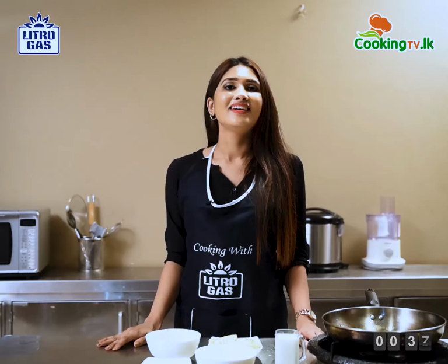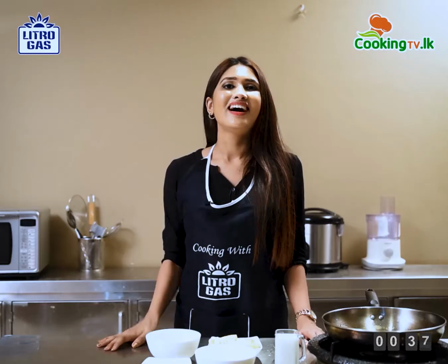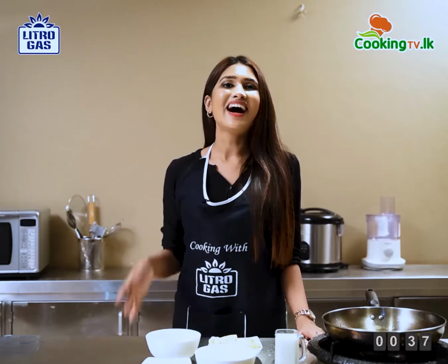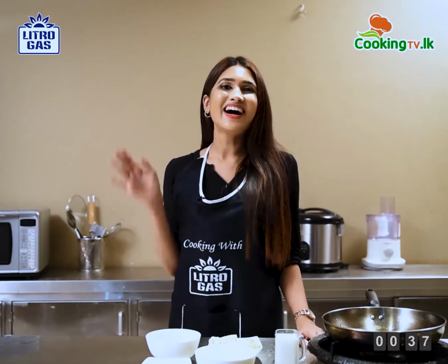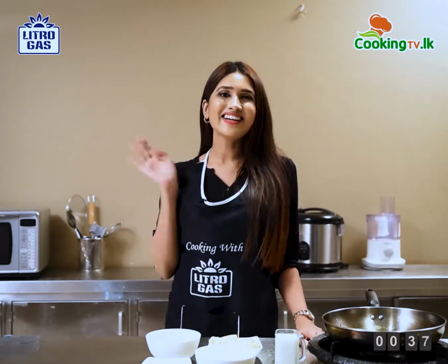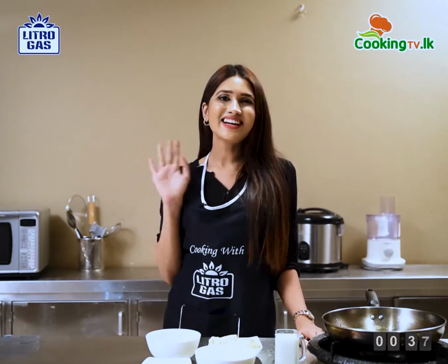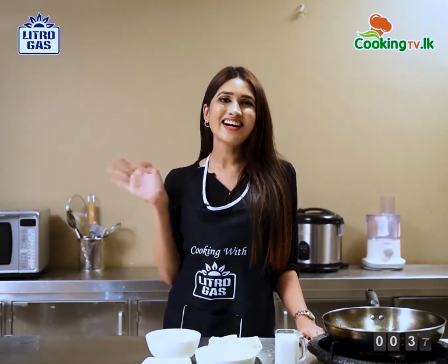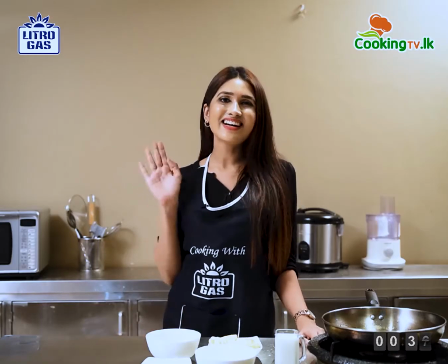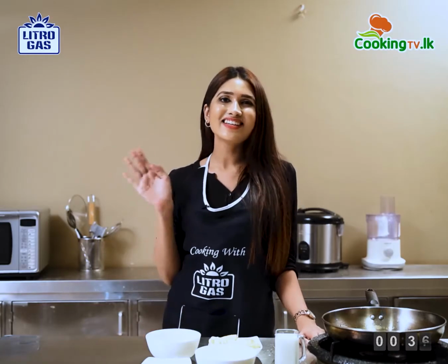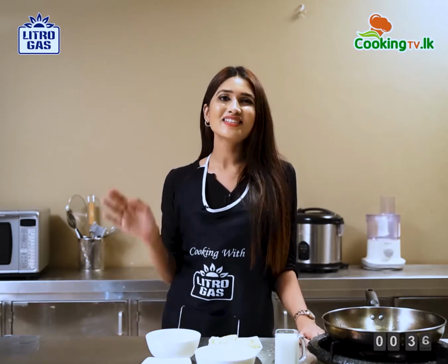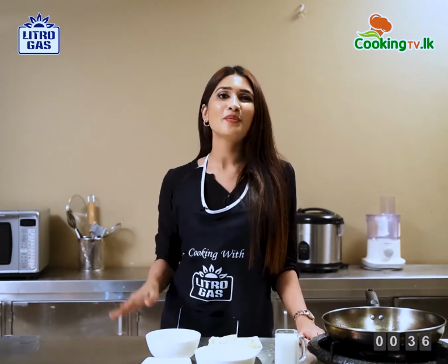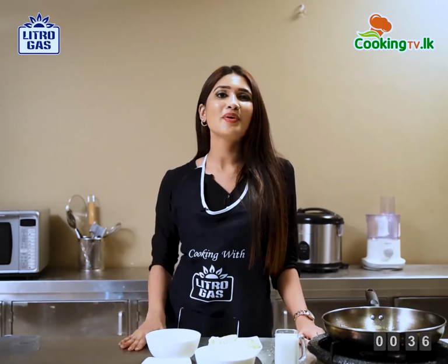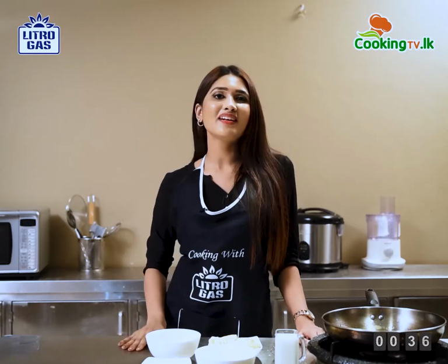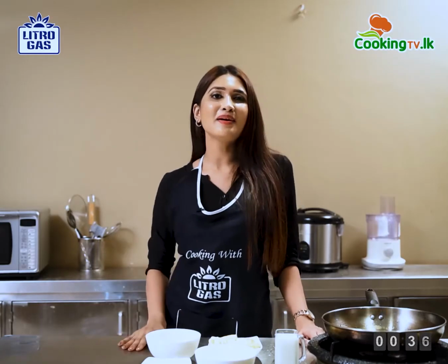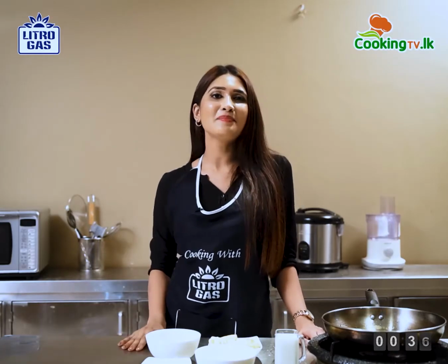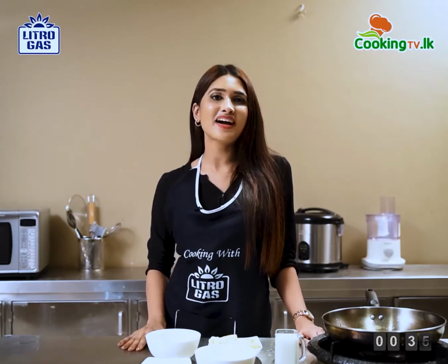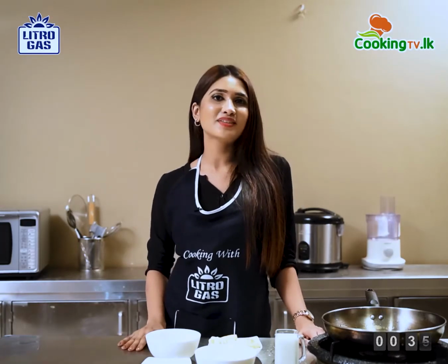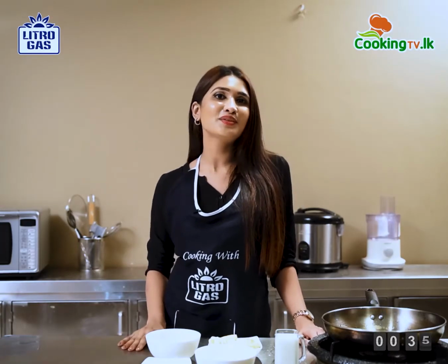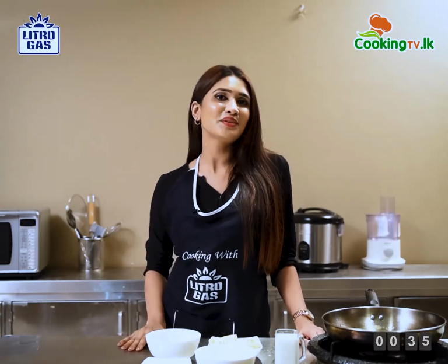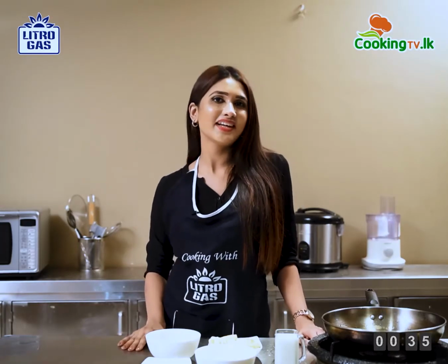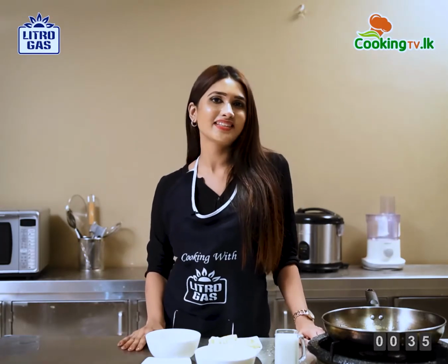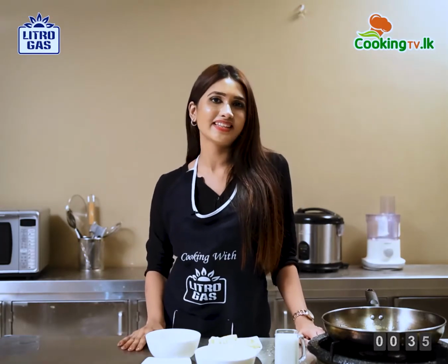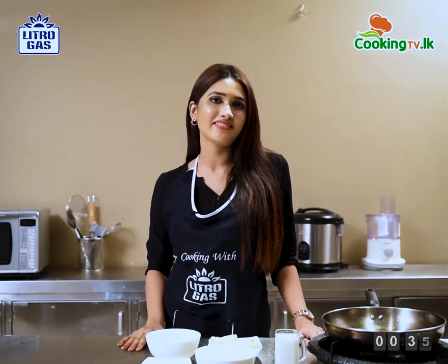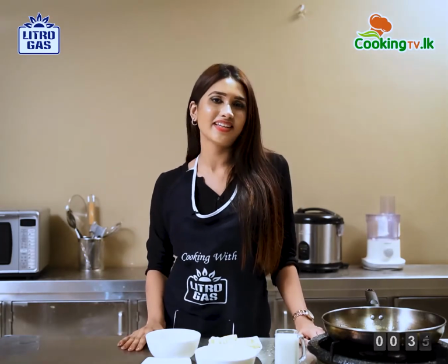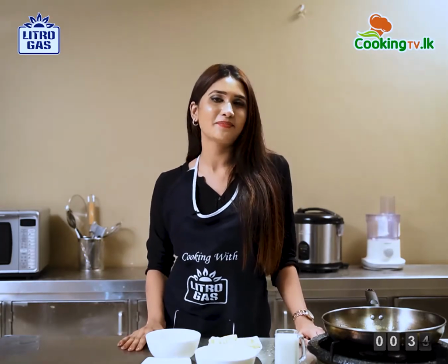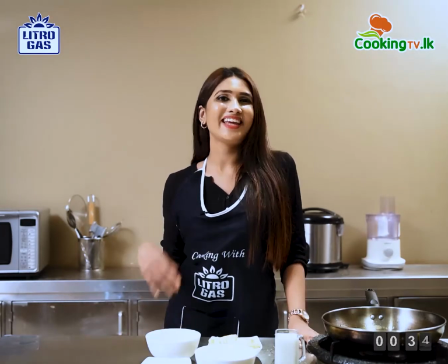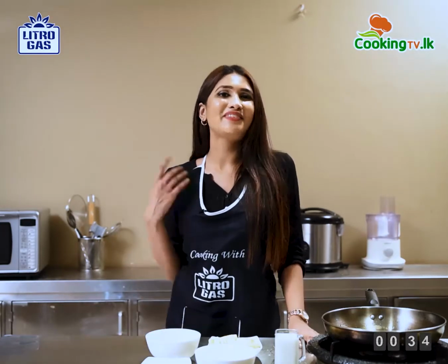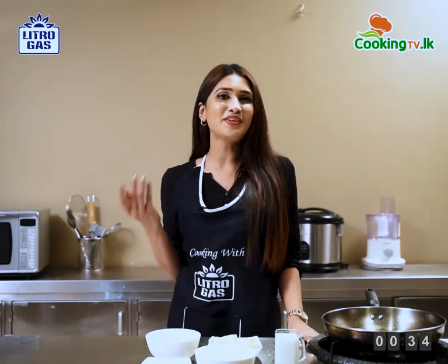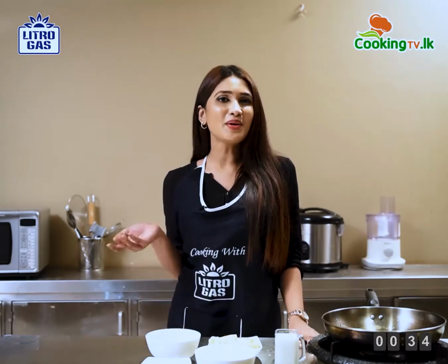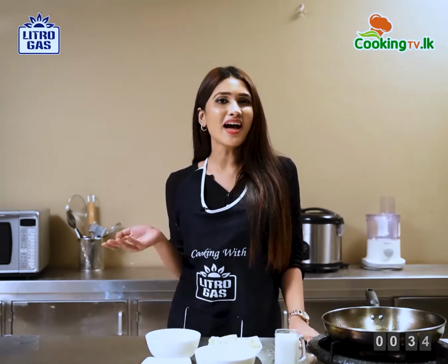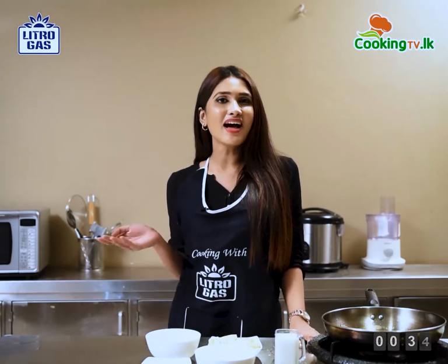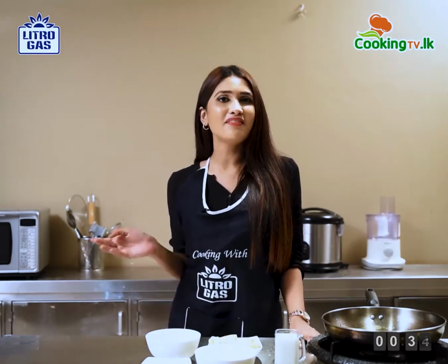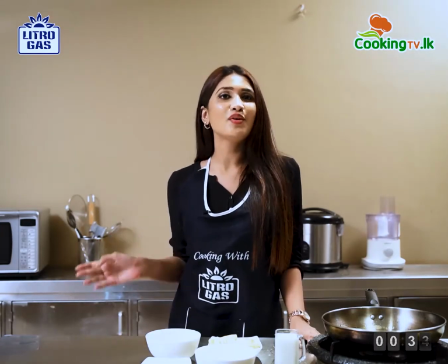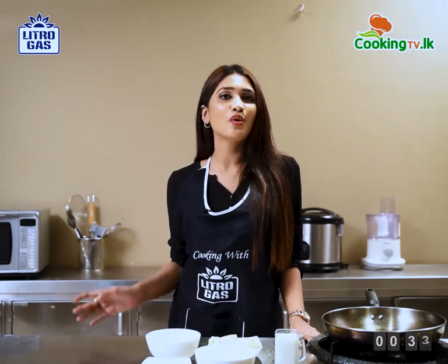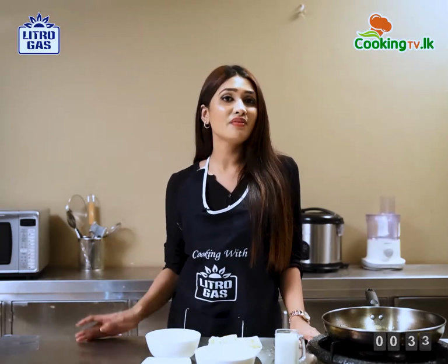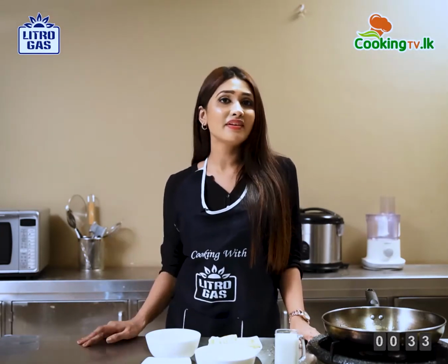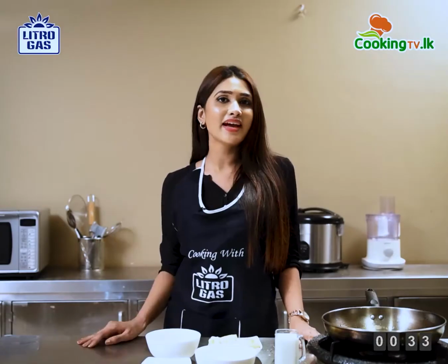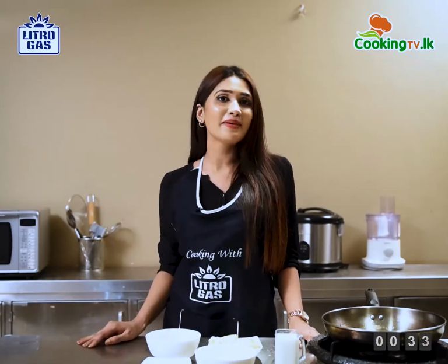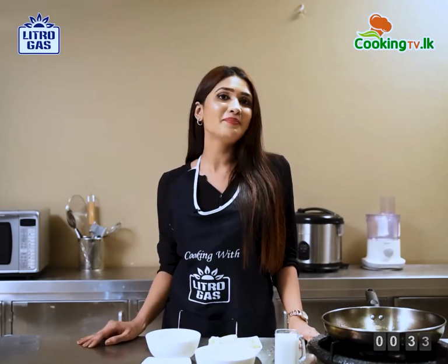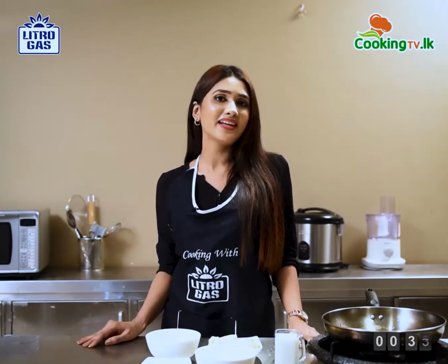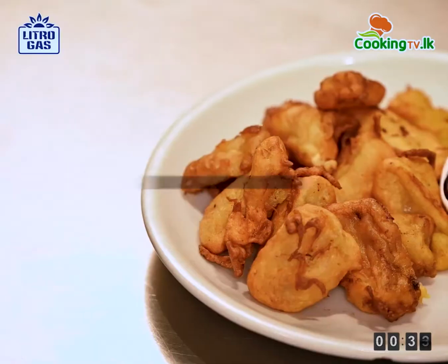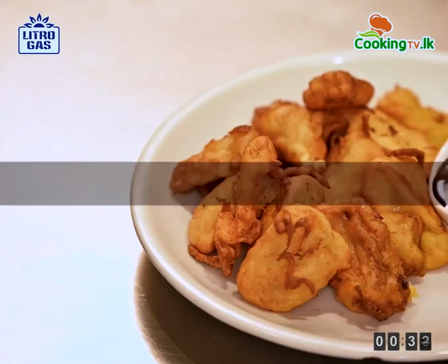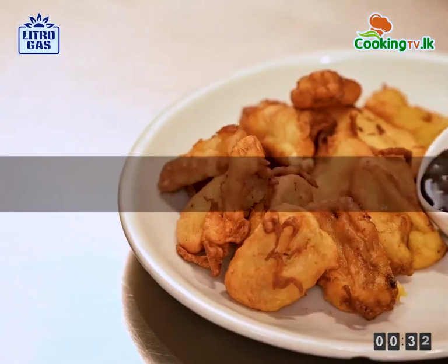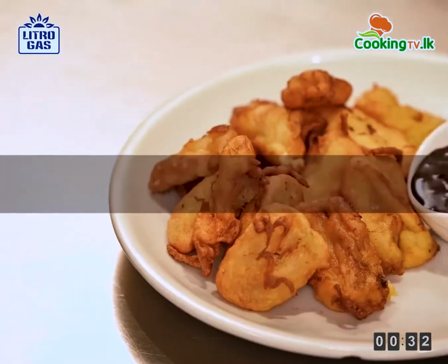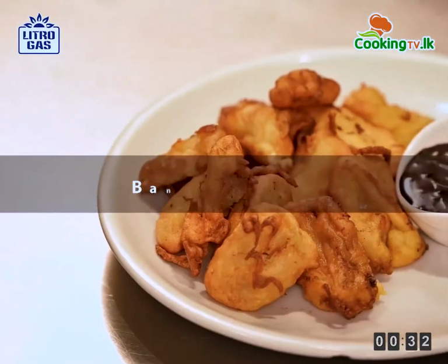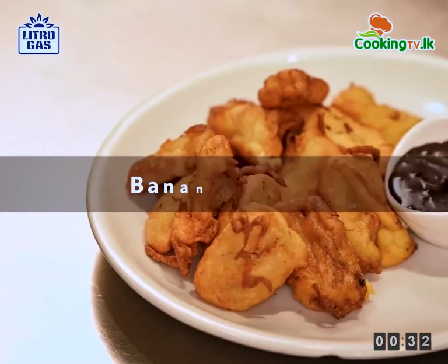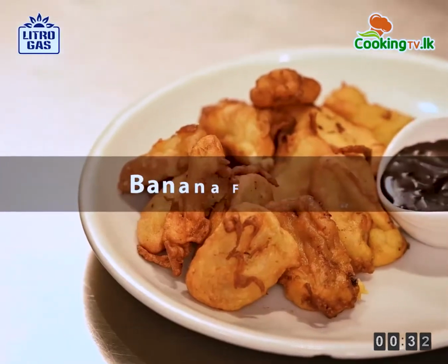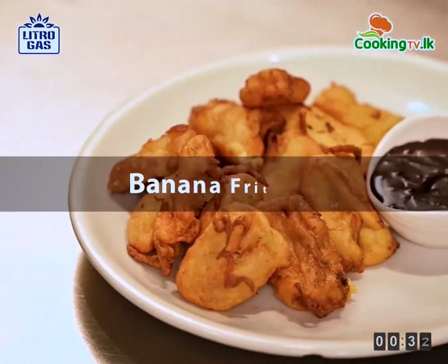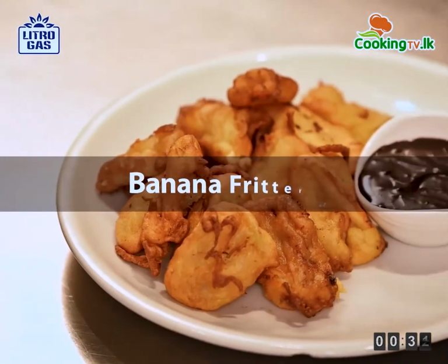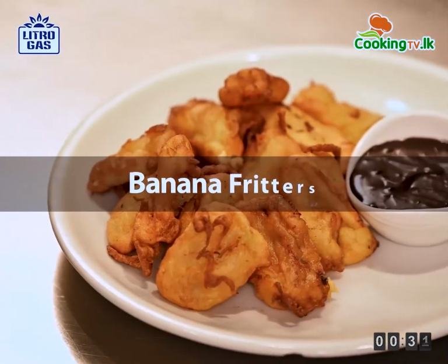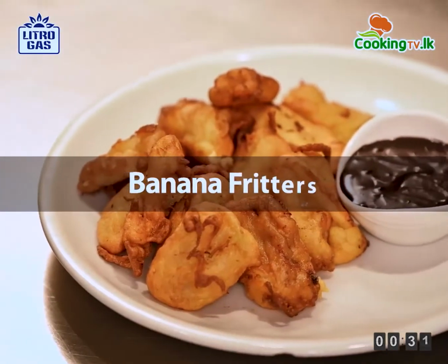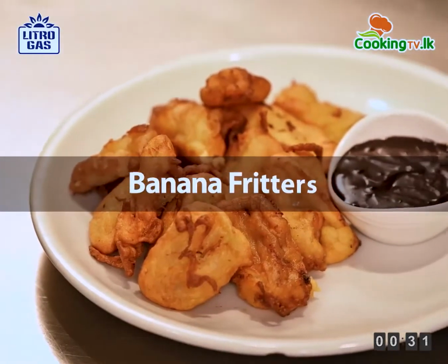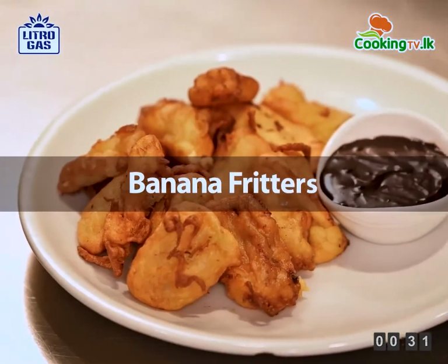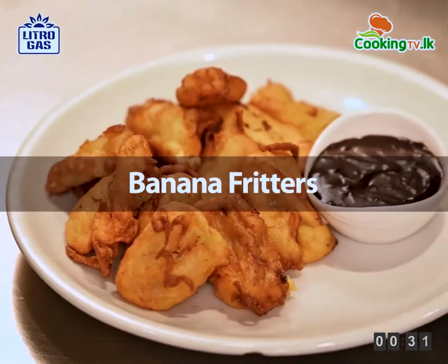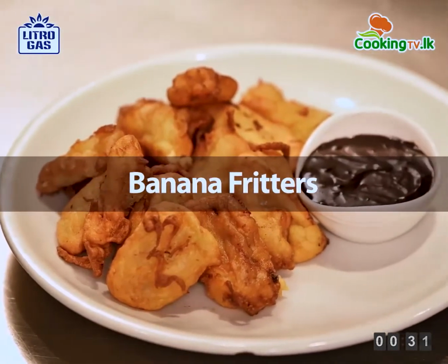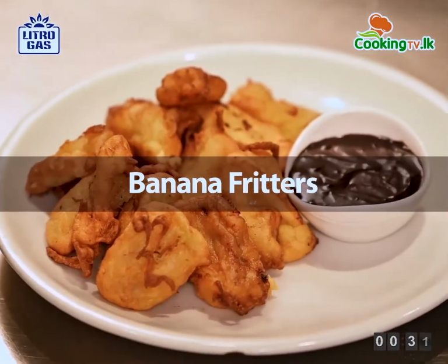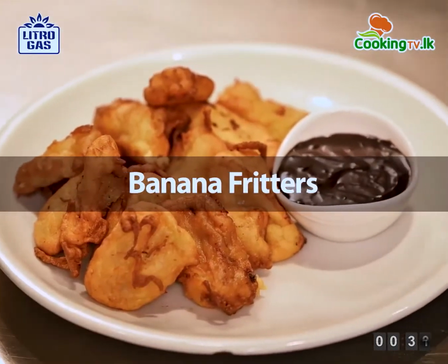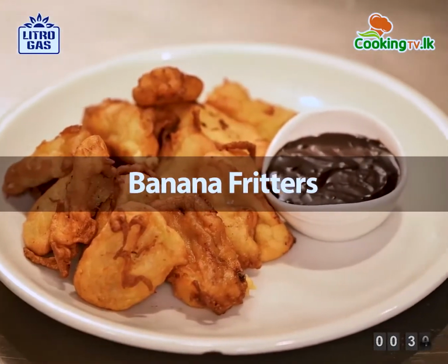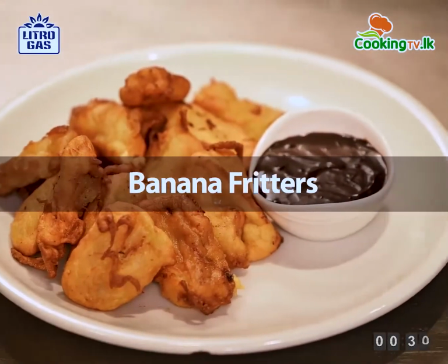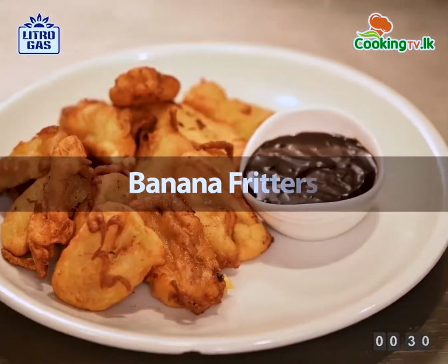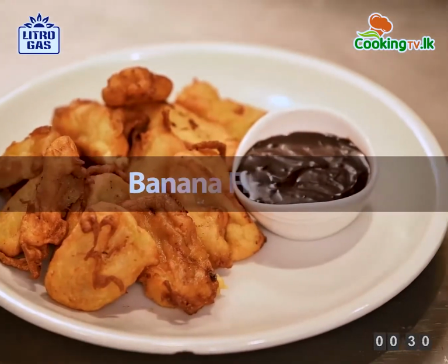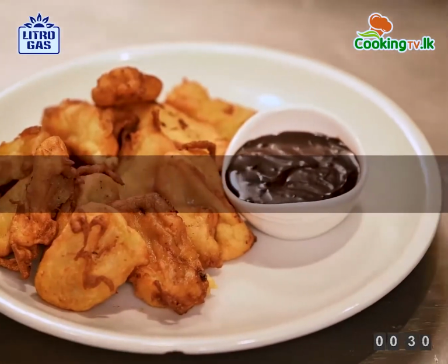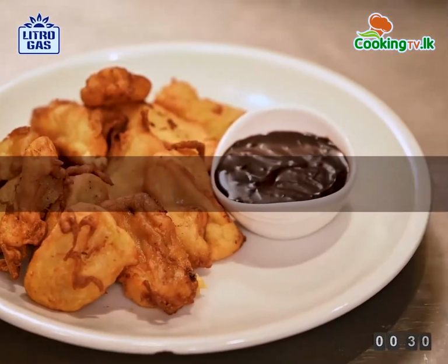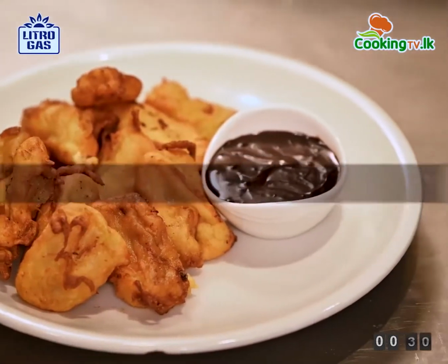Hi guys, welcome back to cooking tv. If you have overripe bananas at home, banana fritters is a perfect snack.